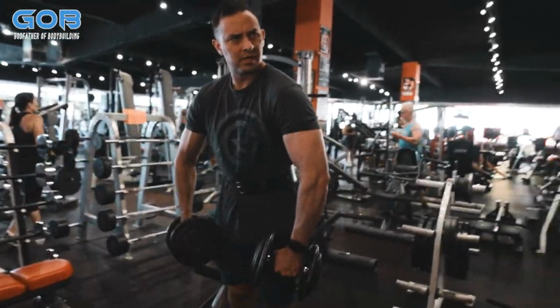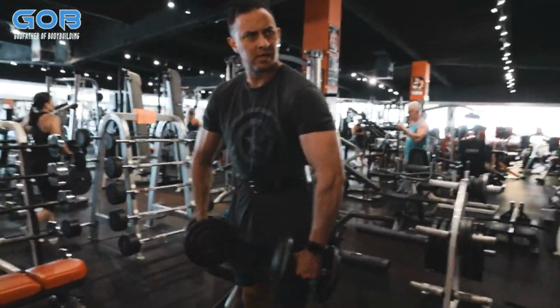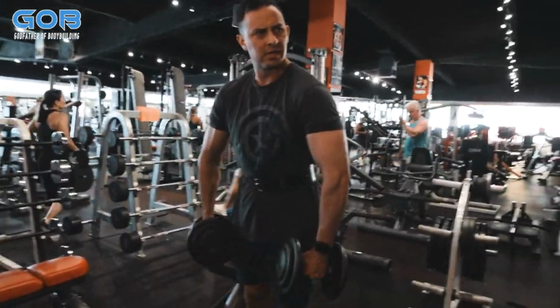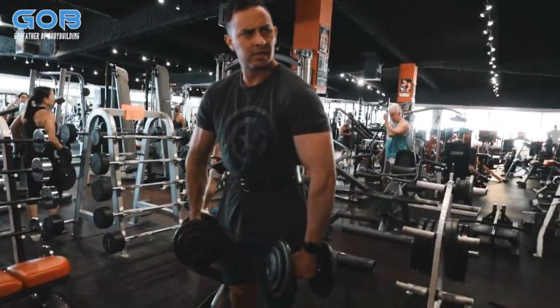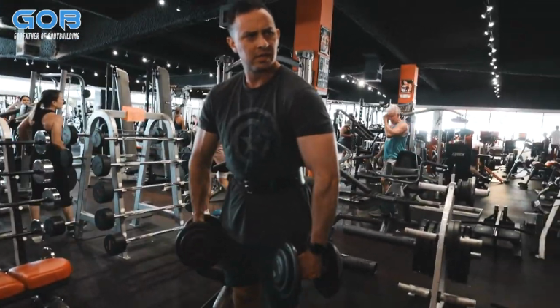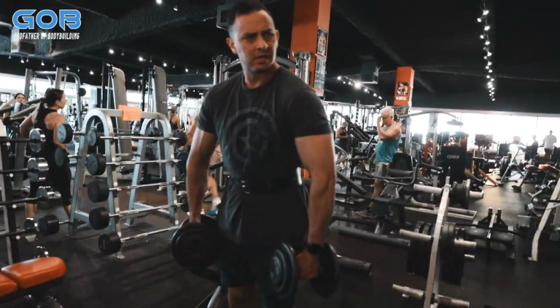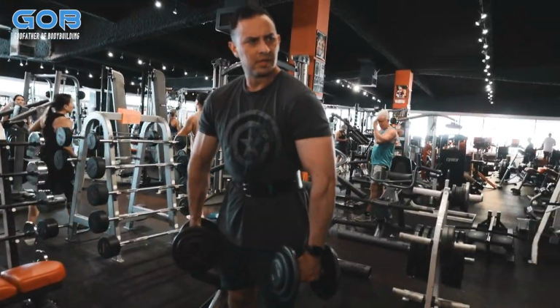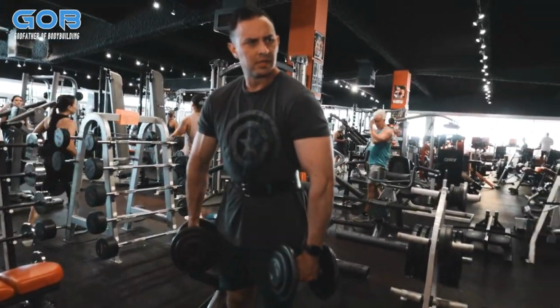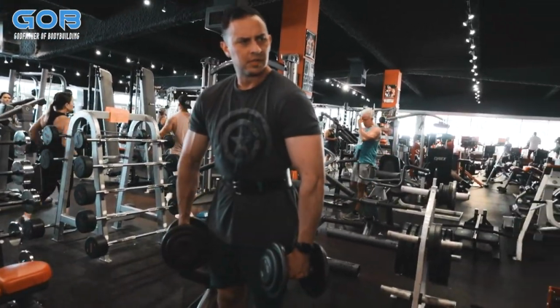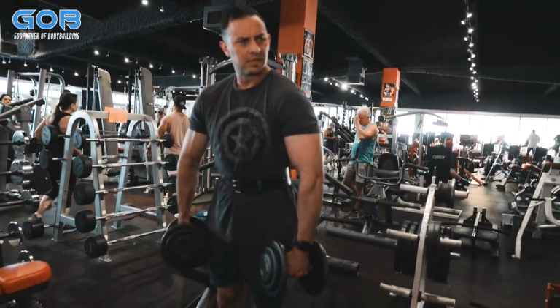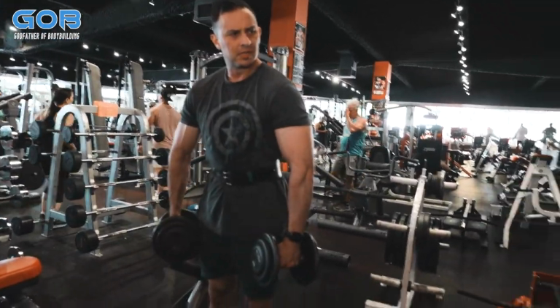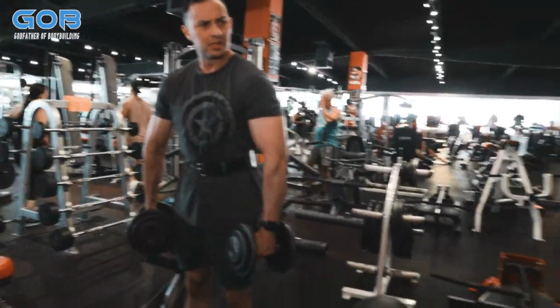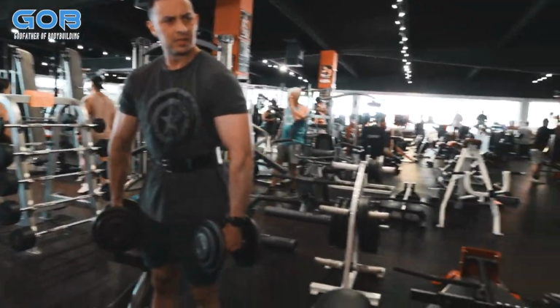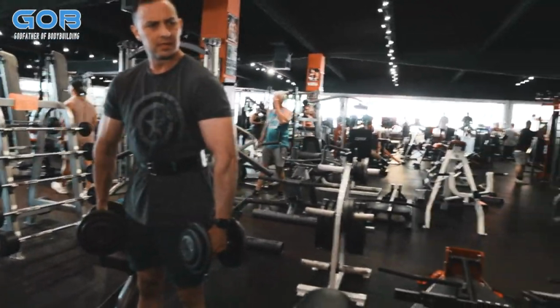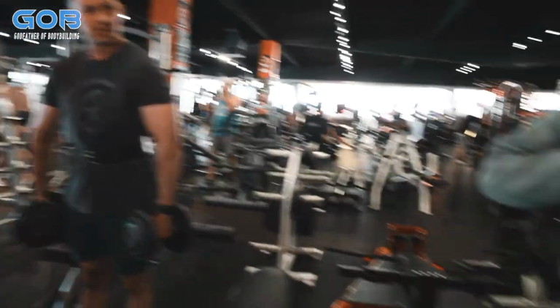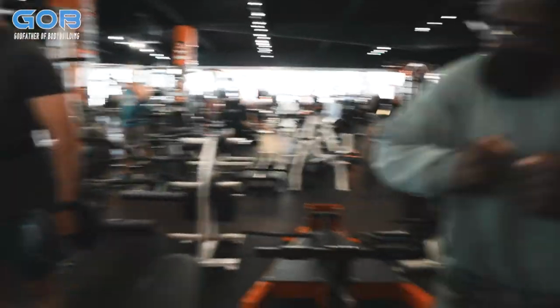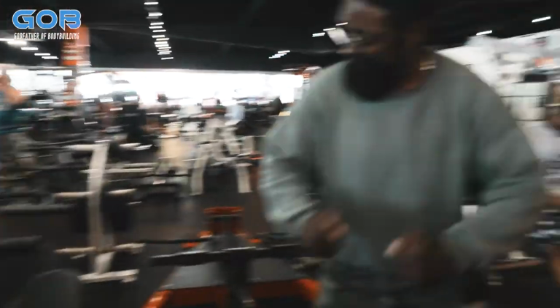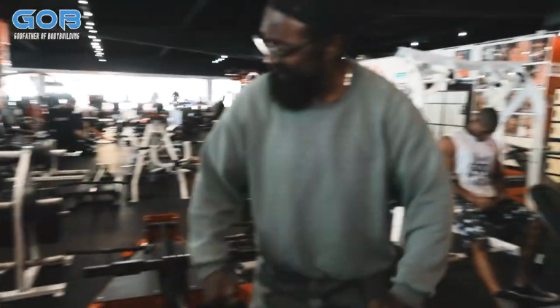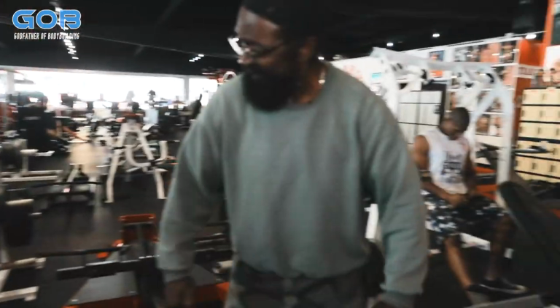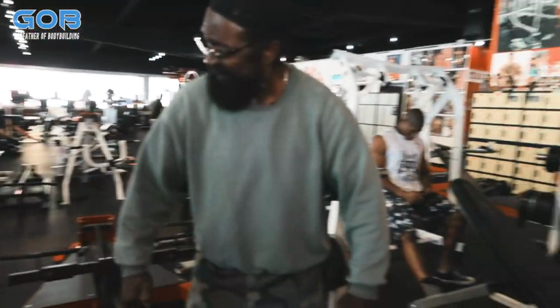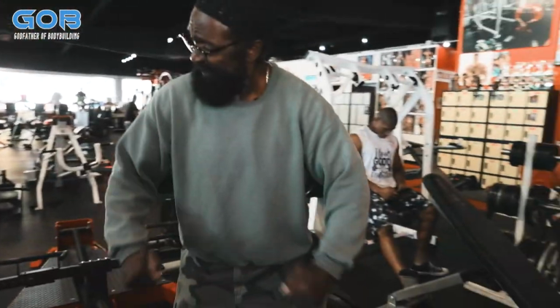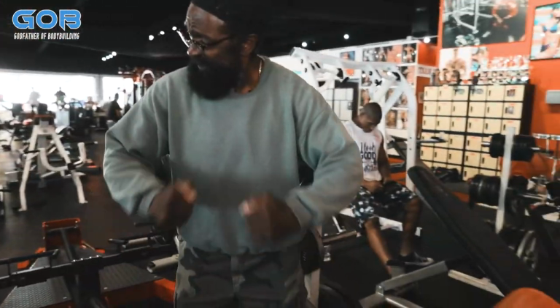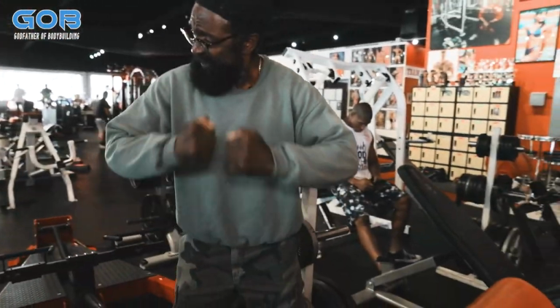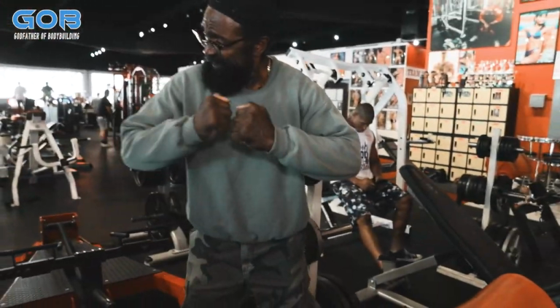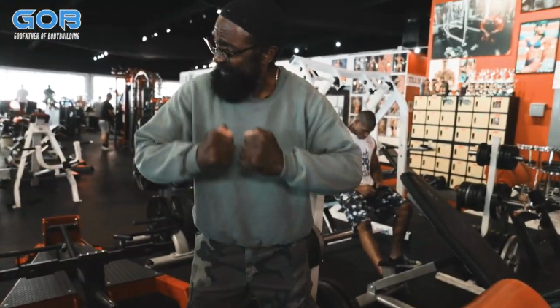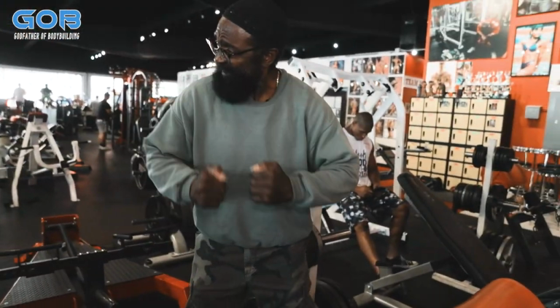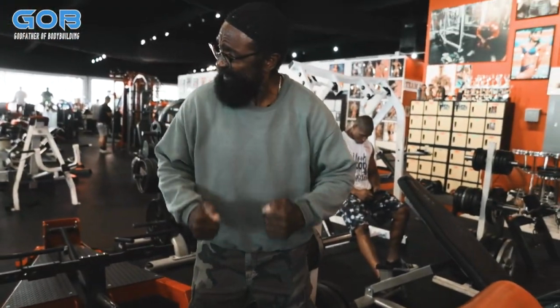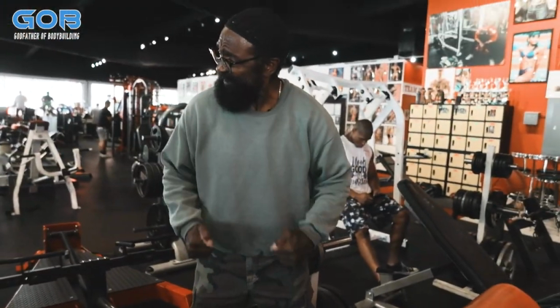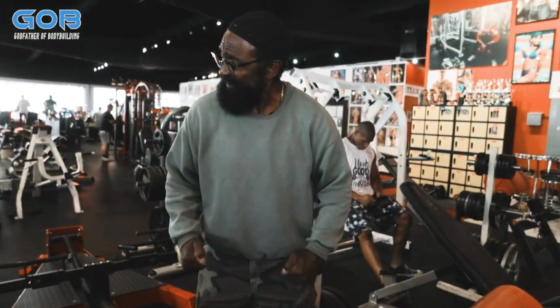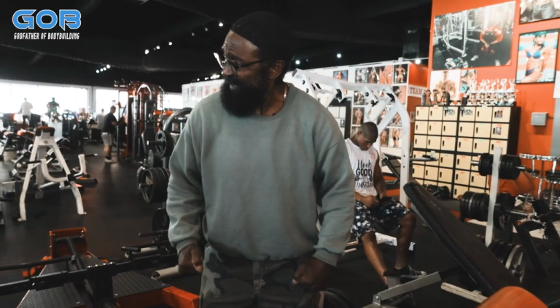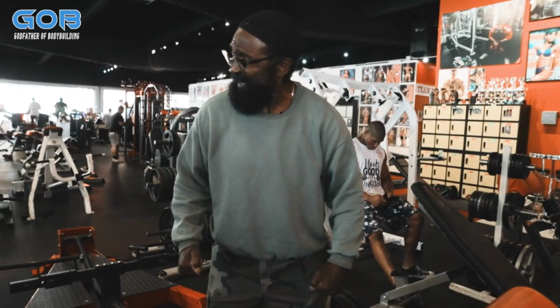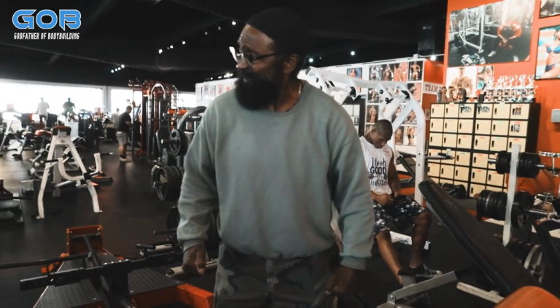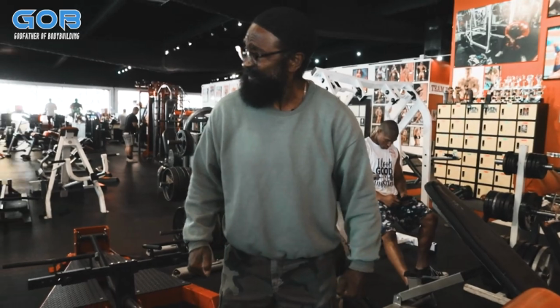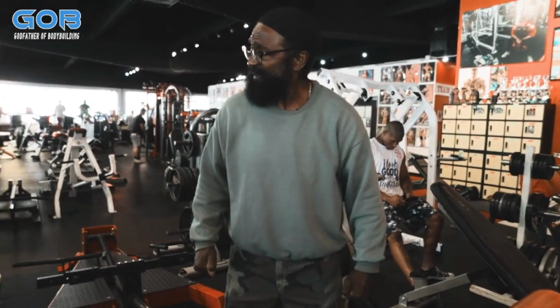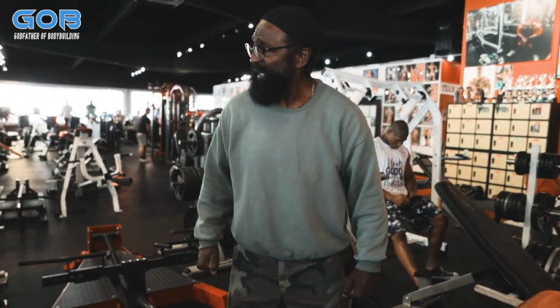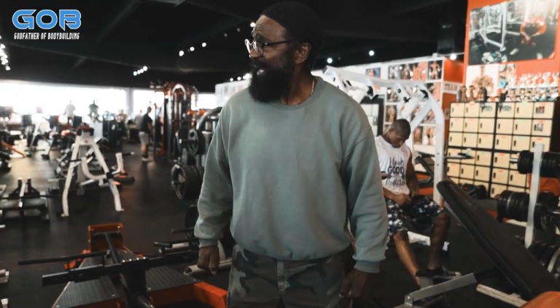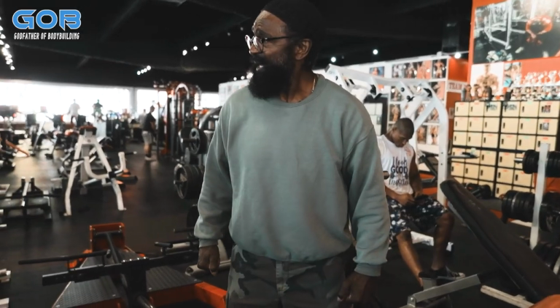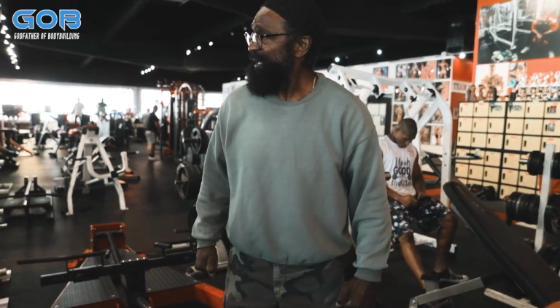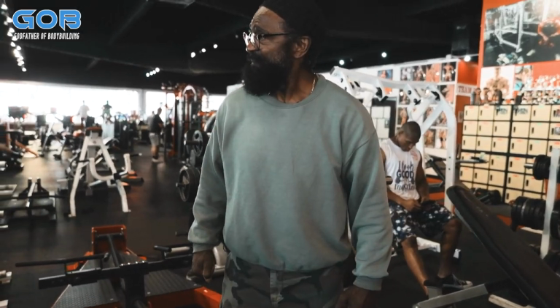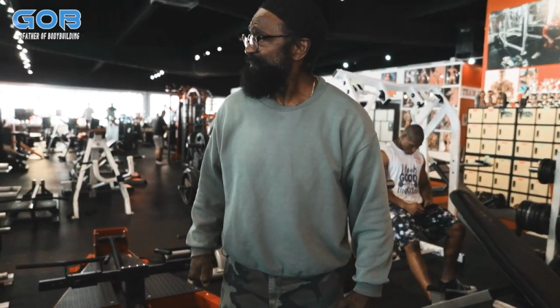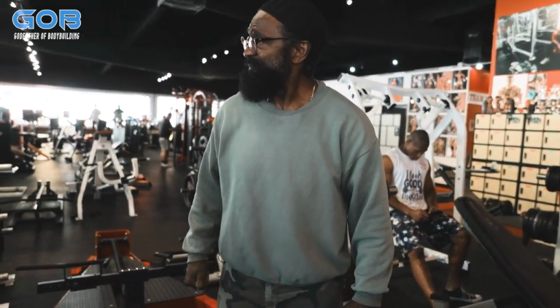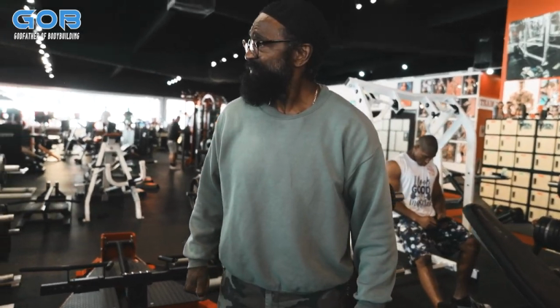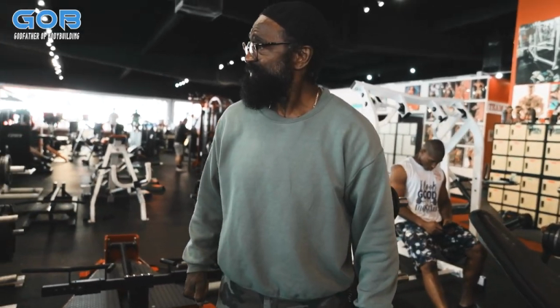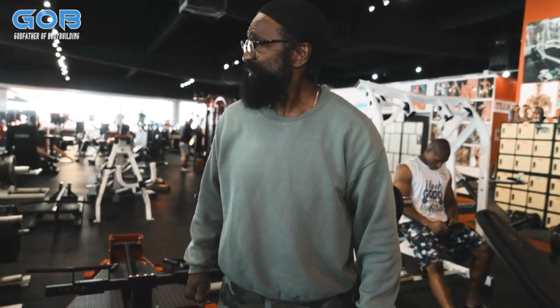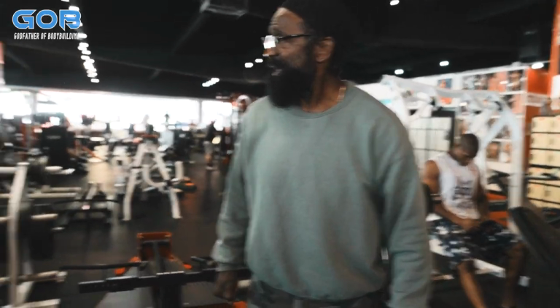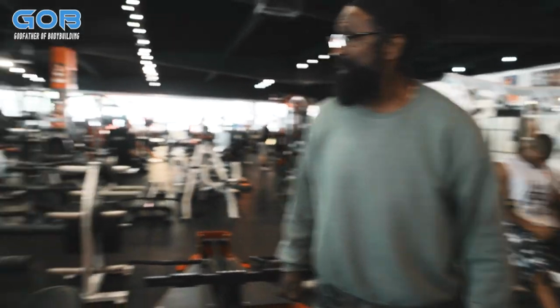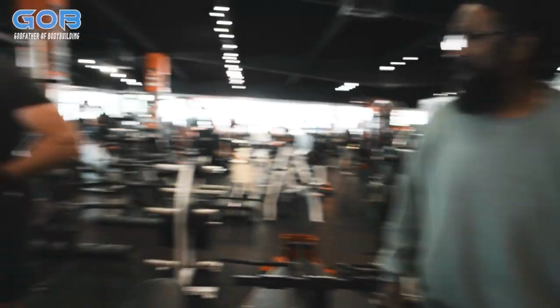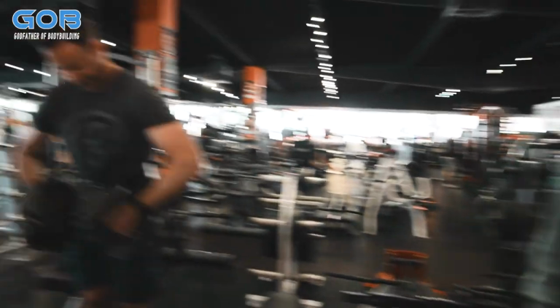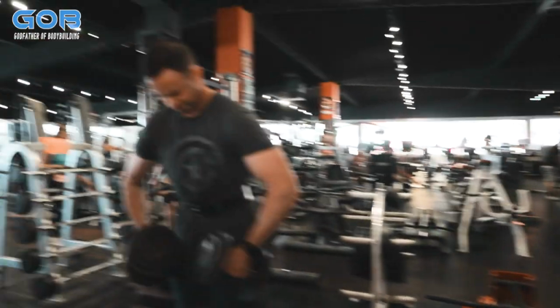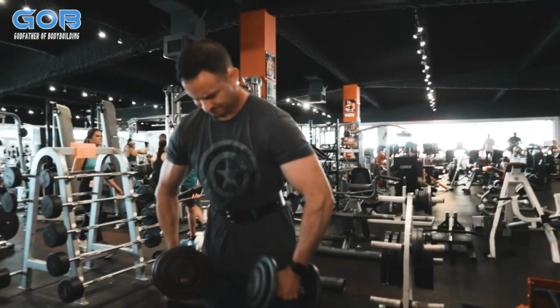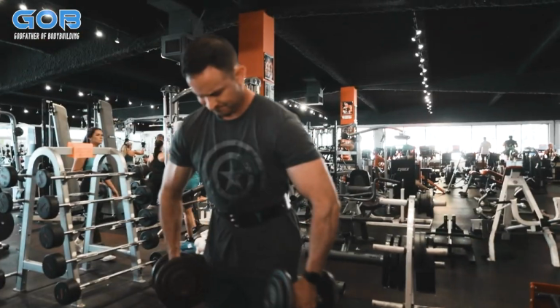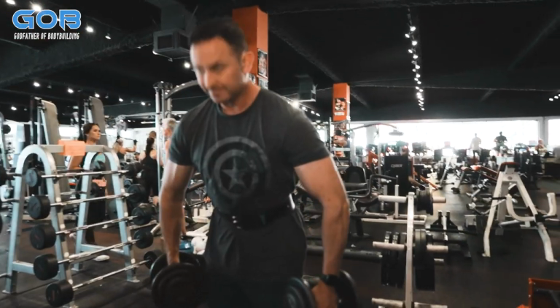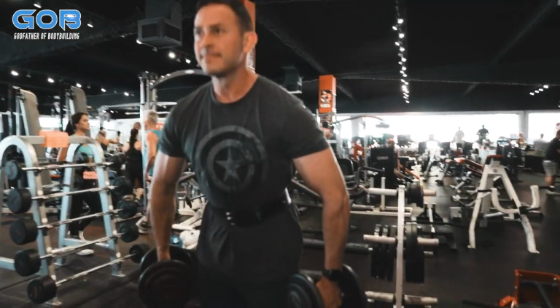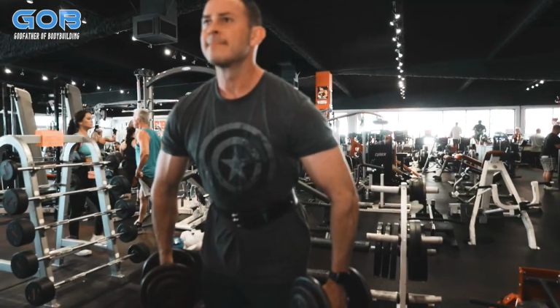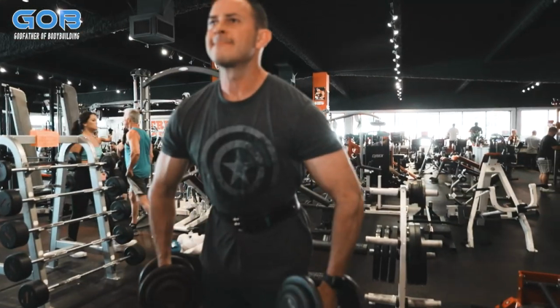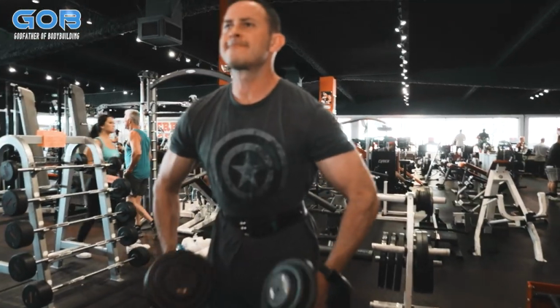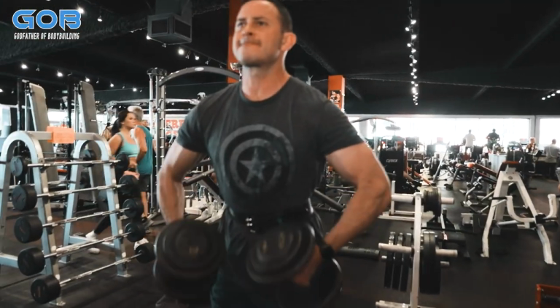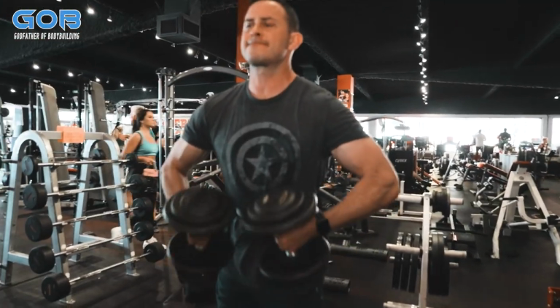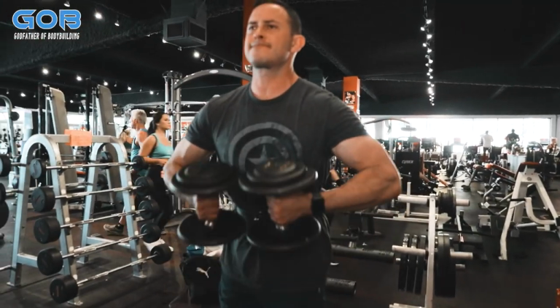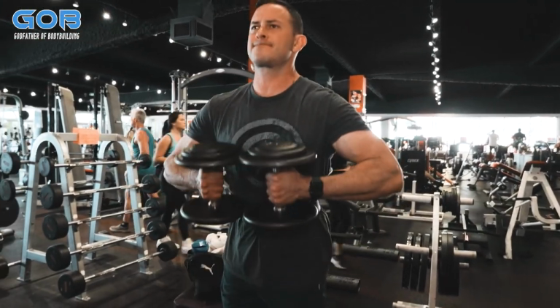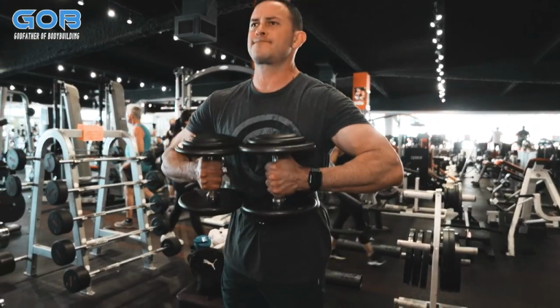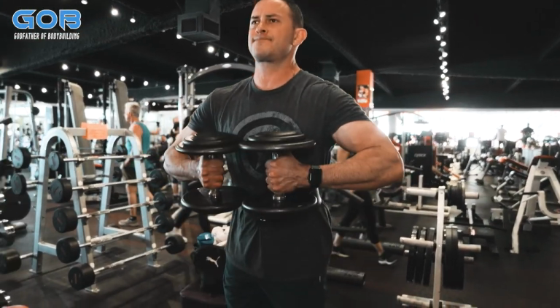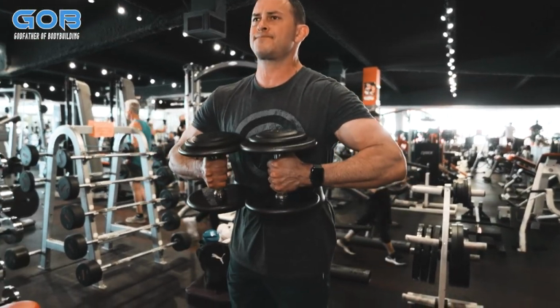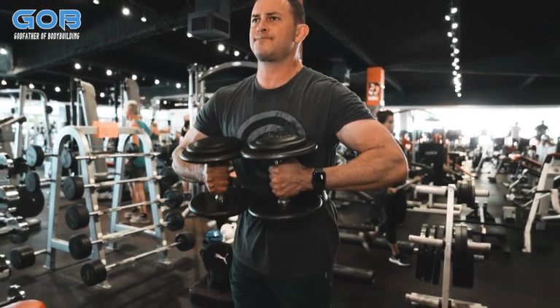Yeah, you're like this. Keep your head up. Don't drop your head. There you go.